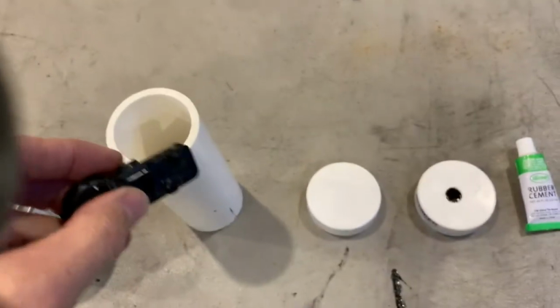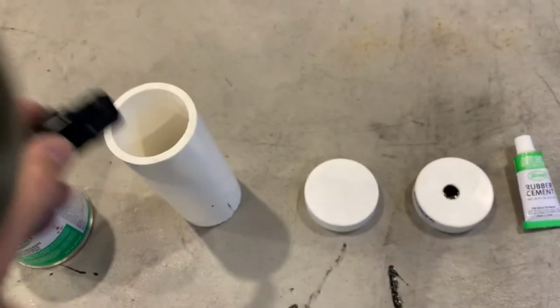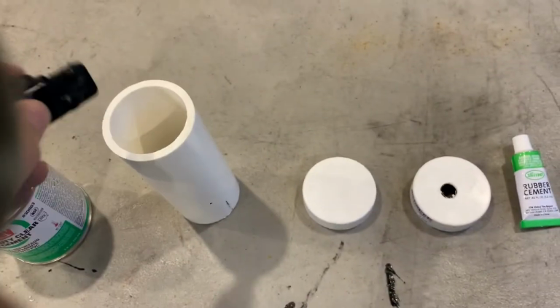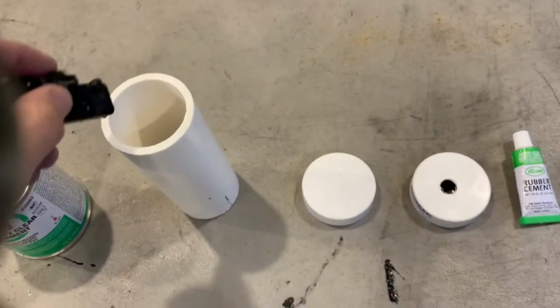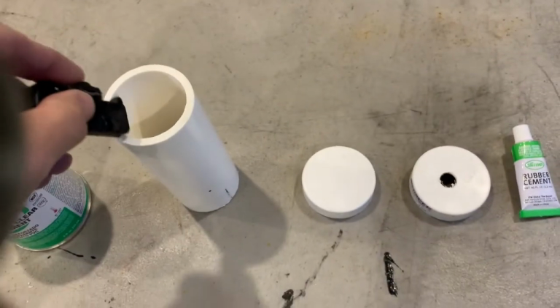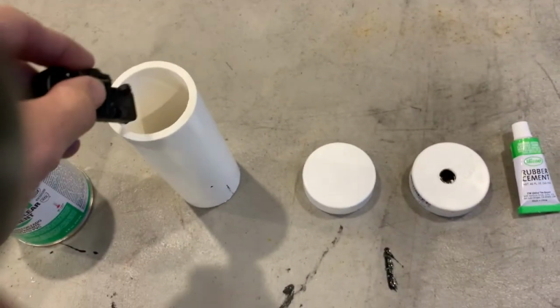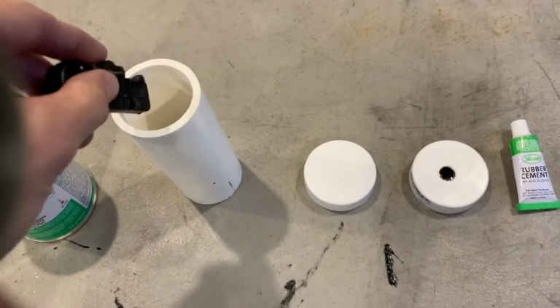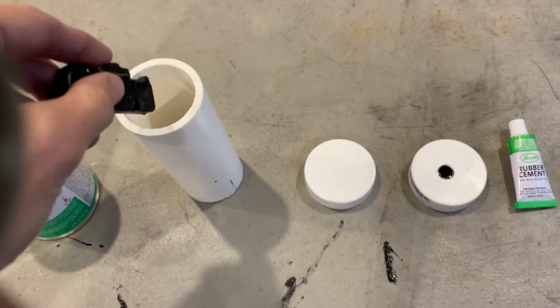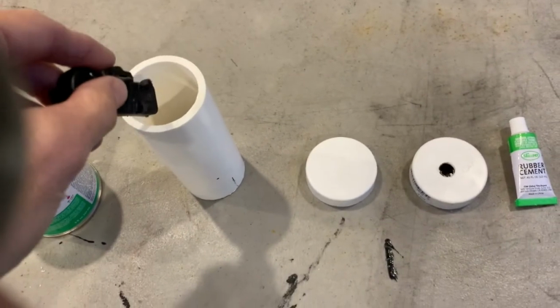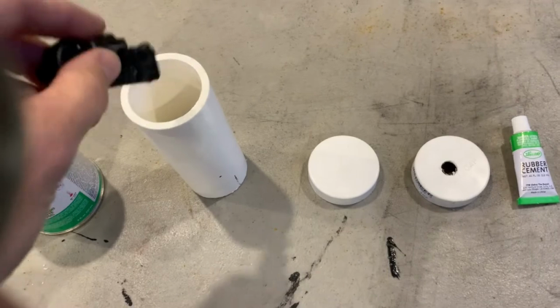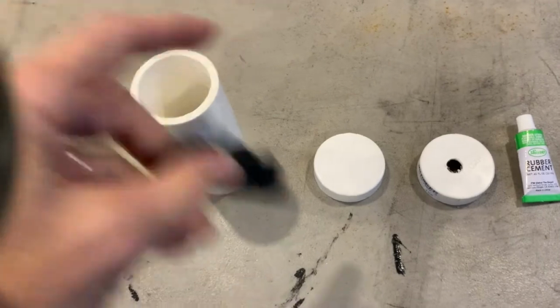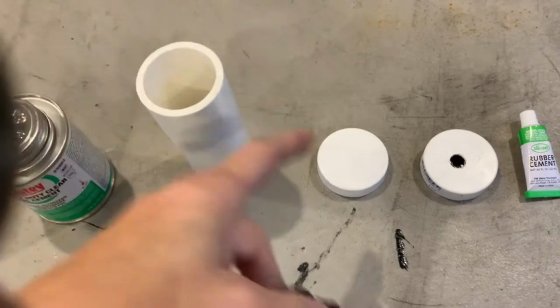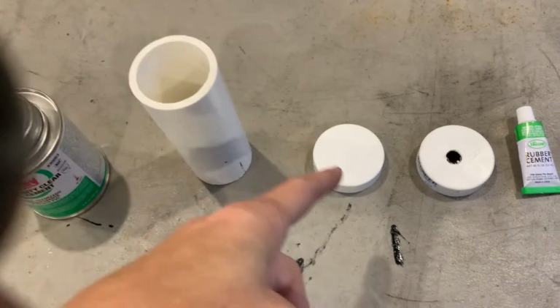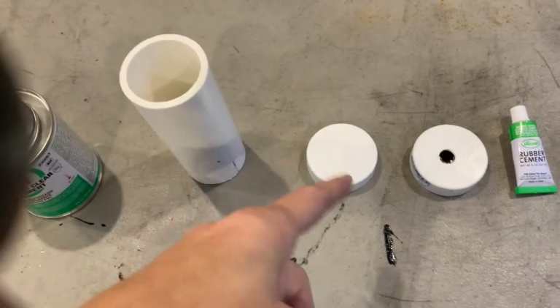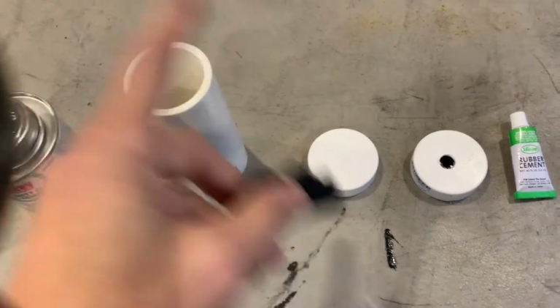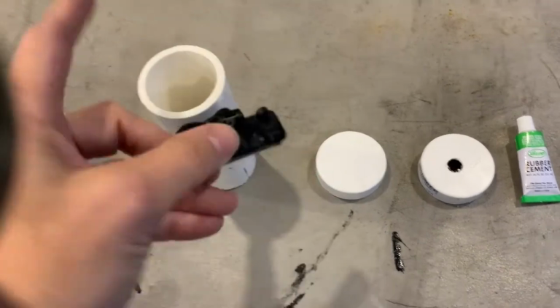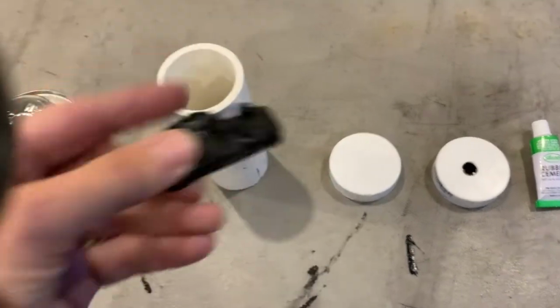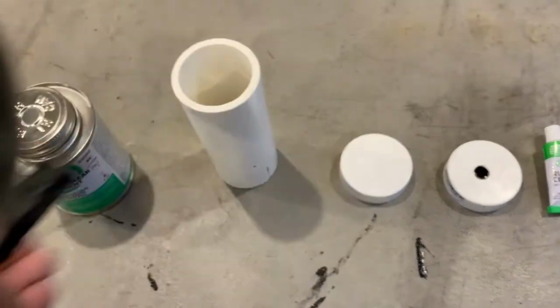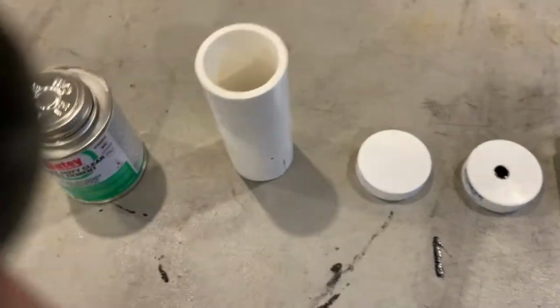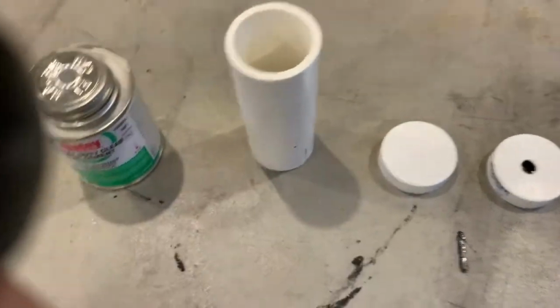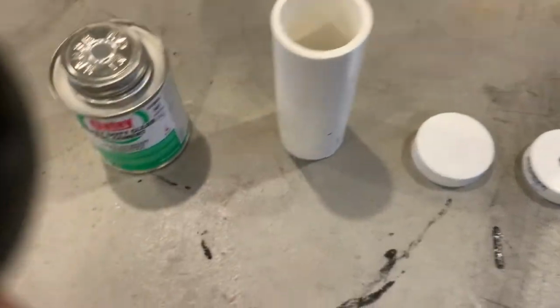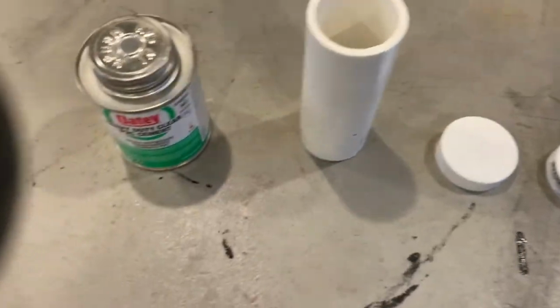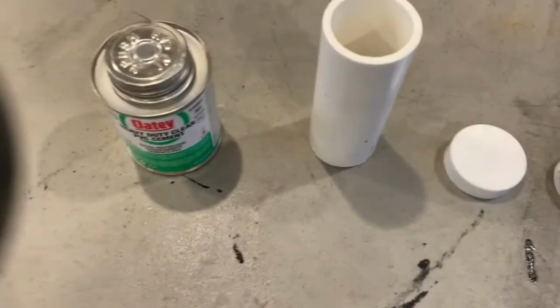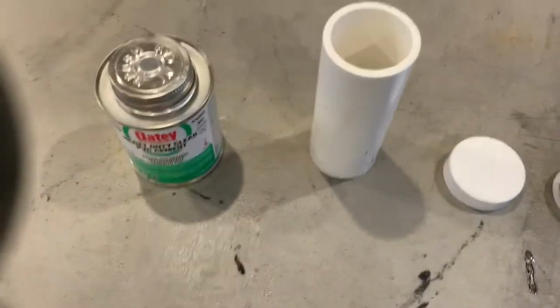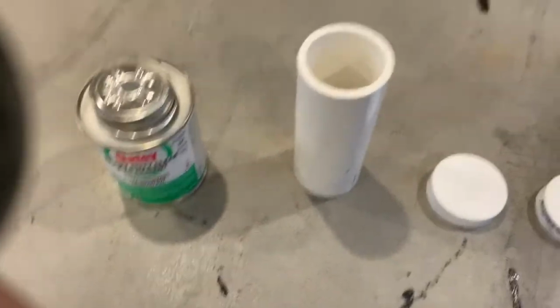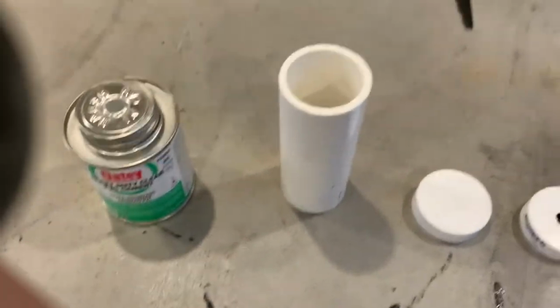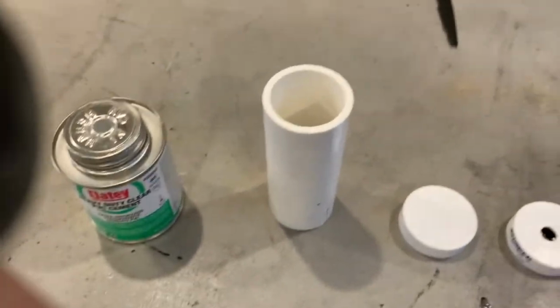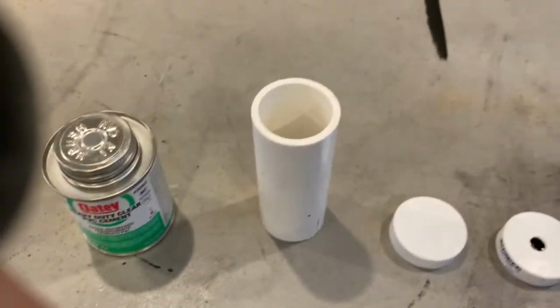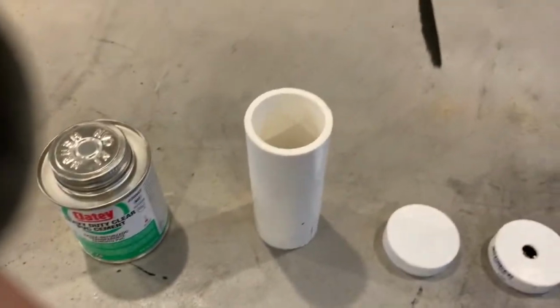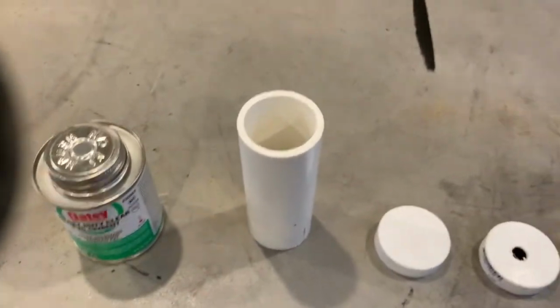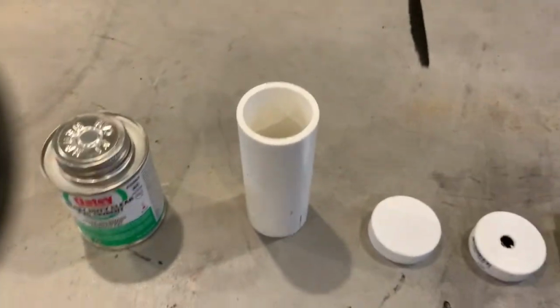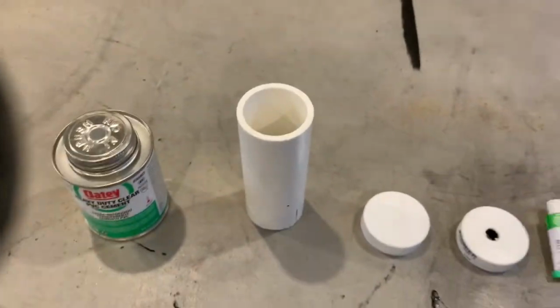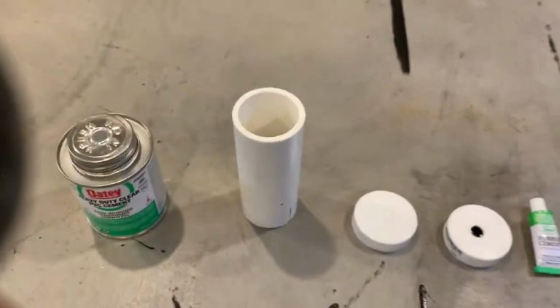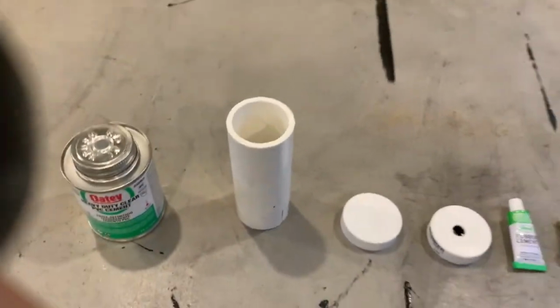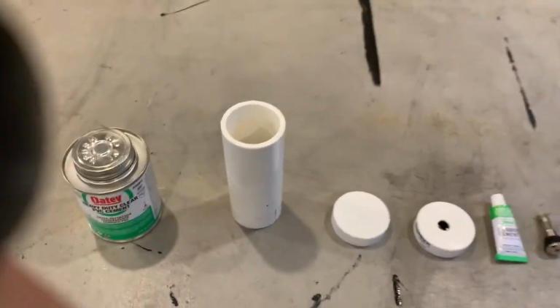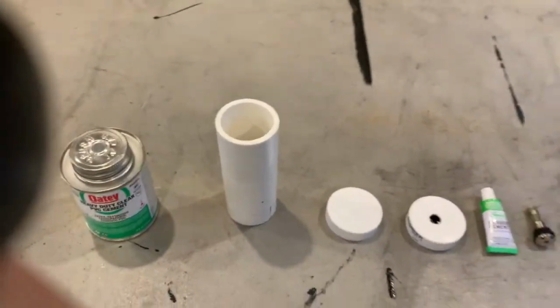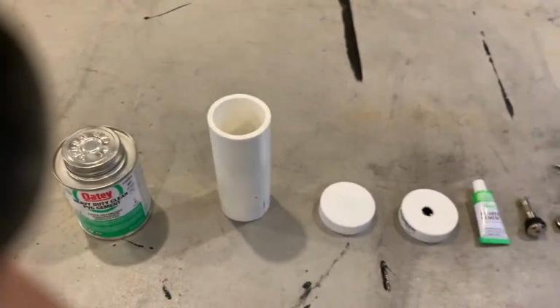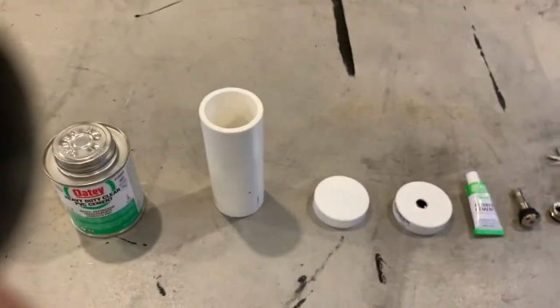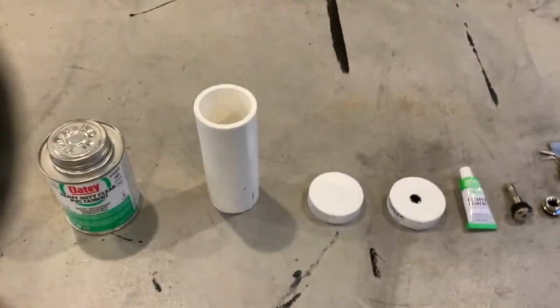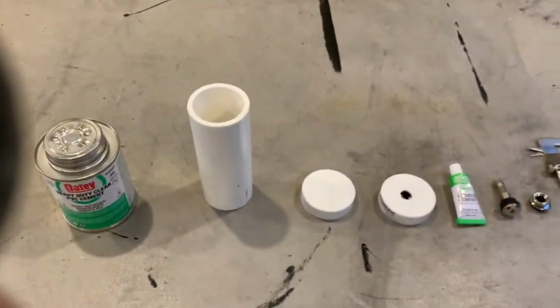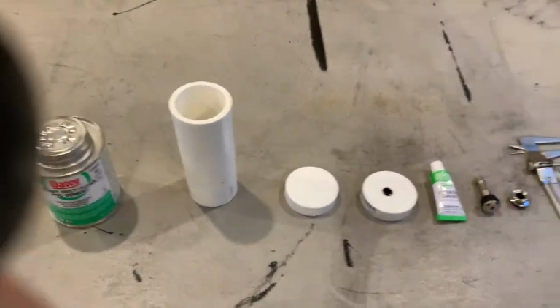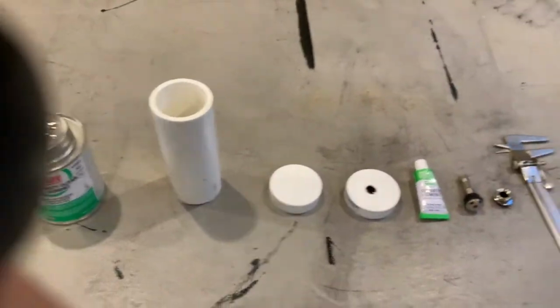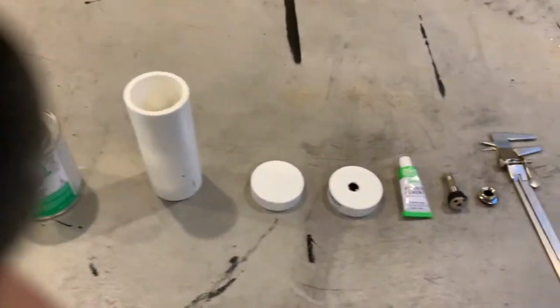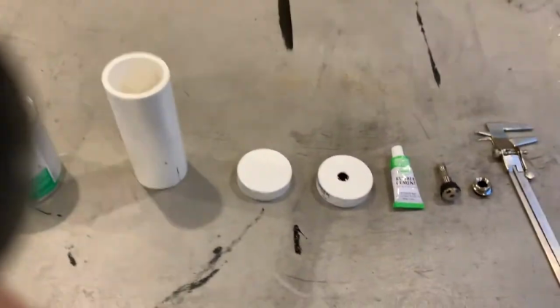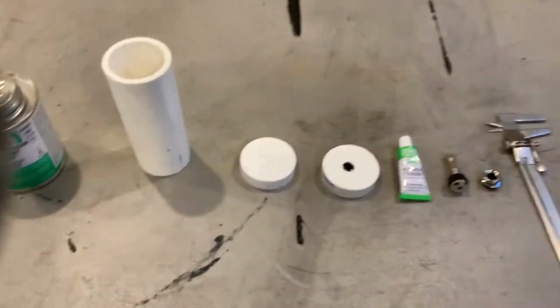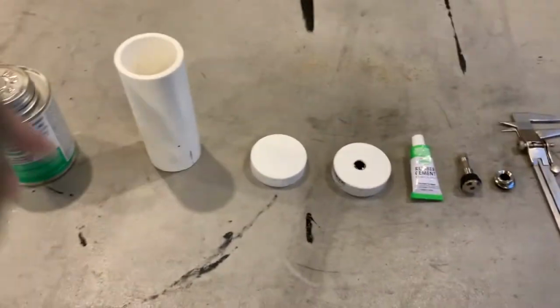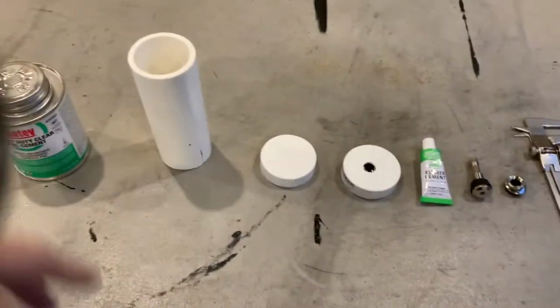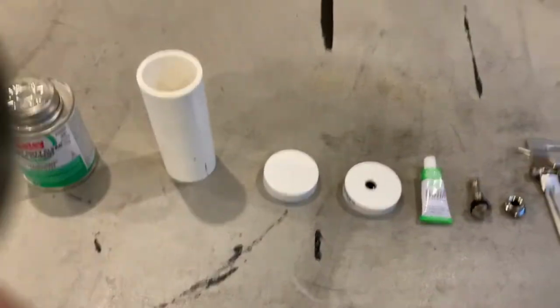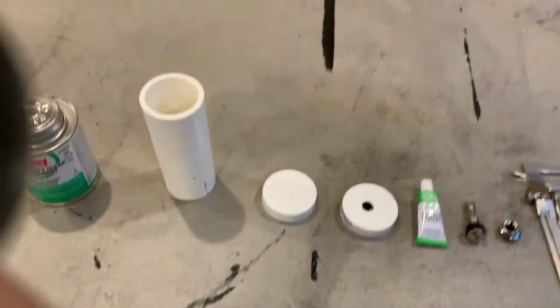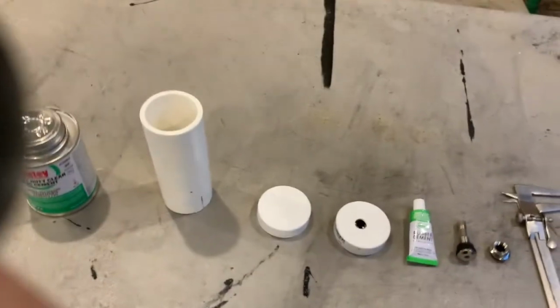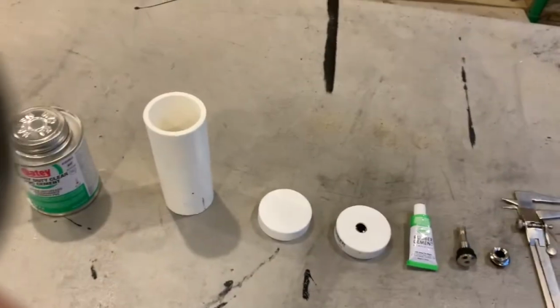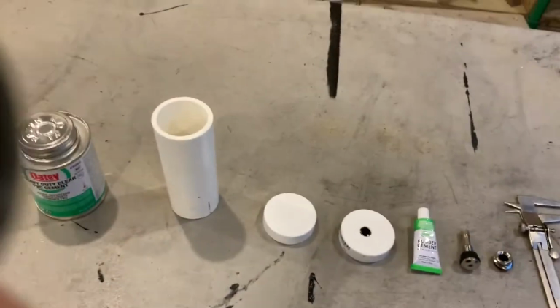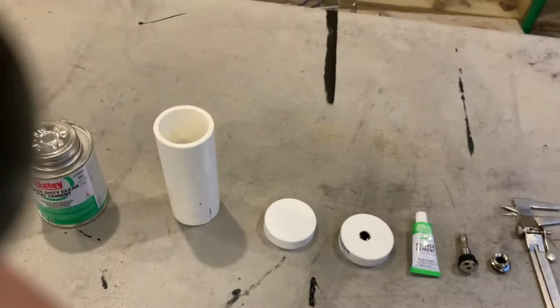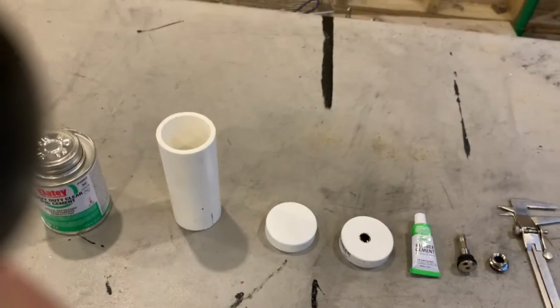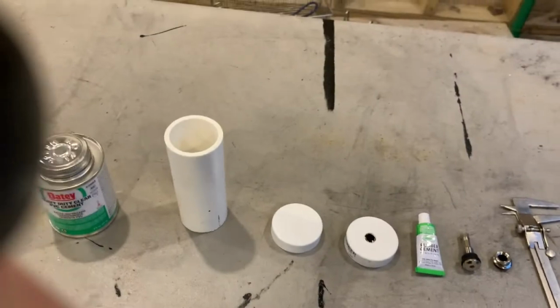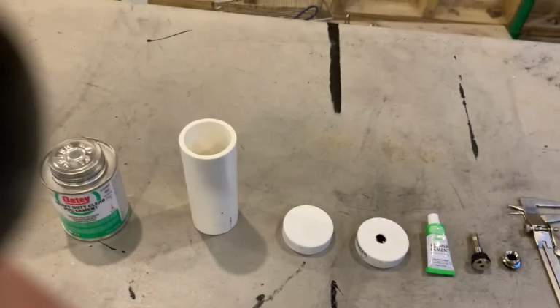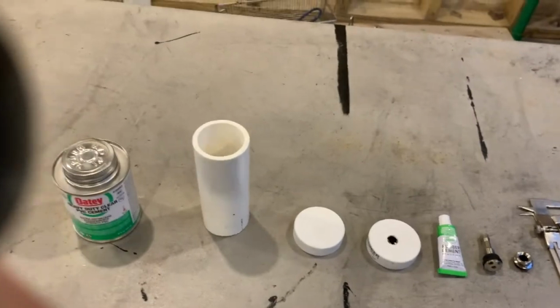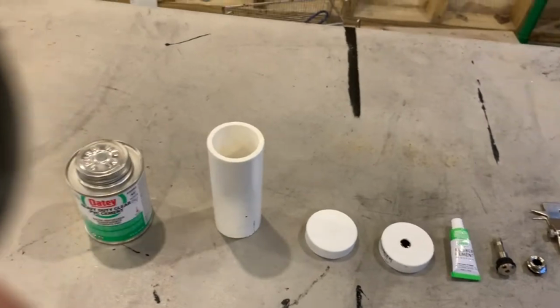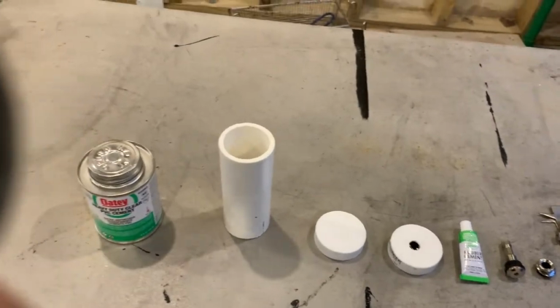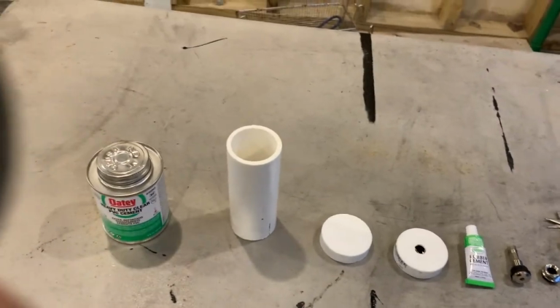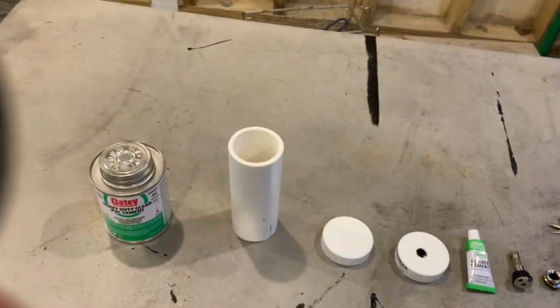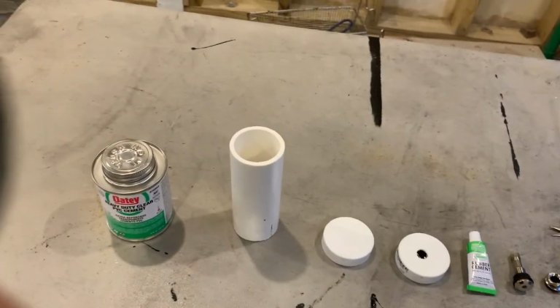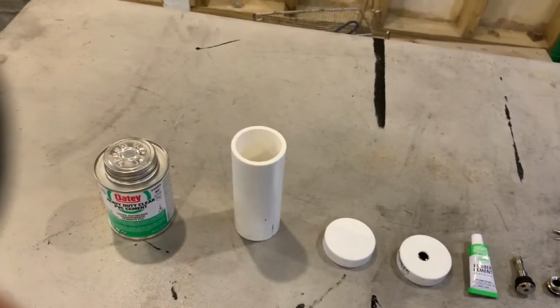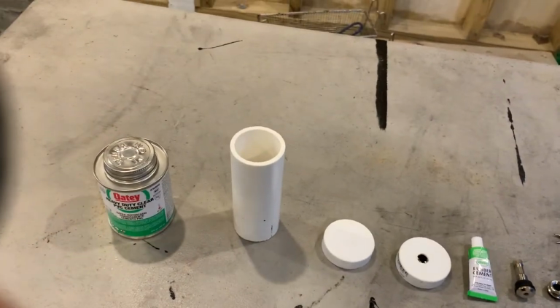So we'll put these four sensors in here. Before we glue it down, we're going to put the sensors in — that's what we'll do.